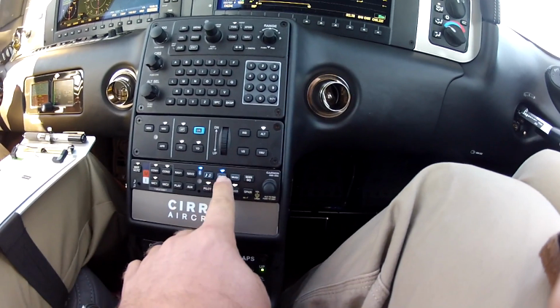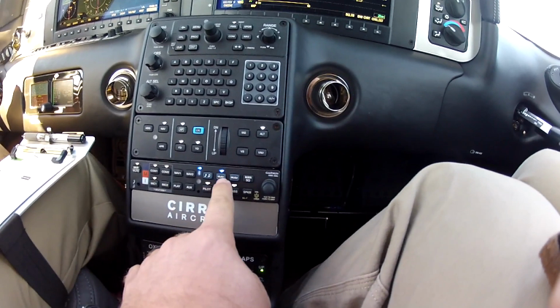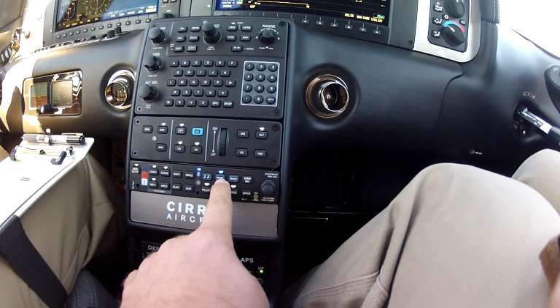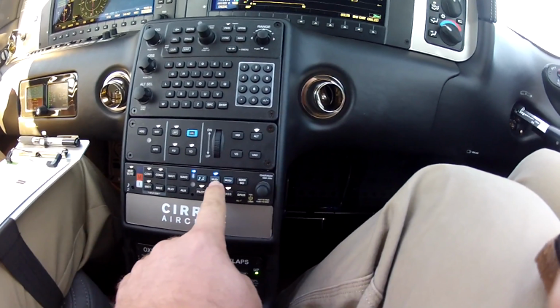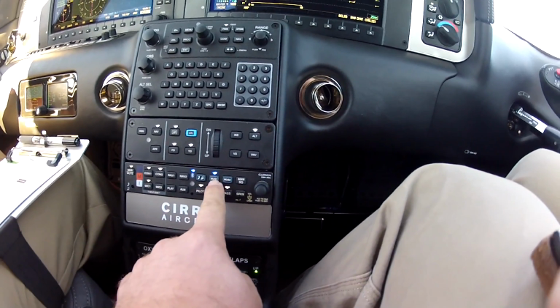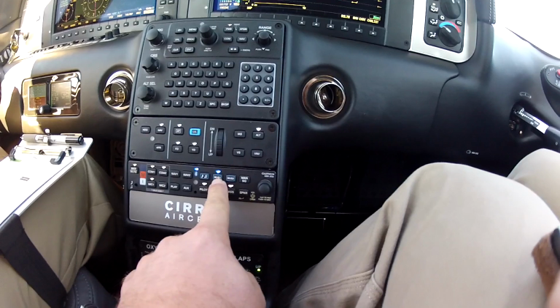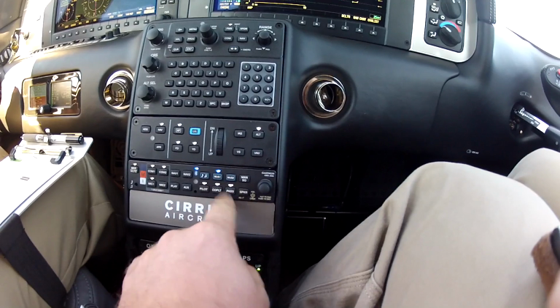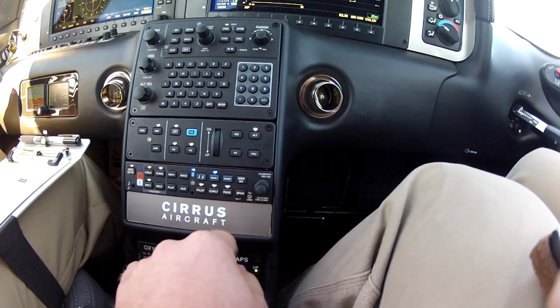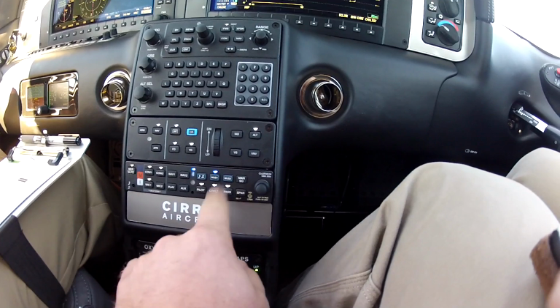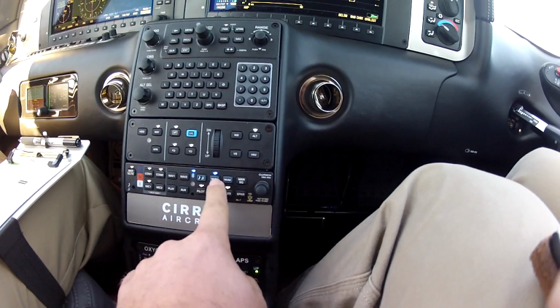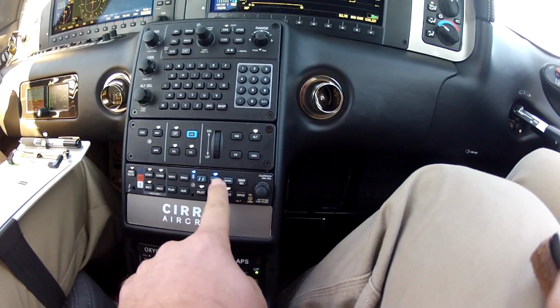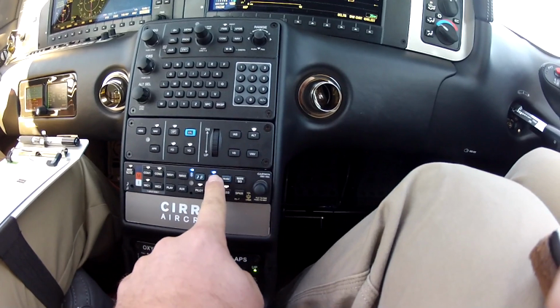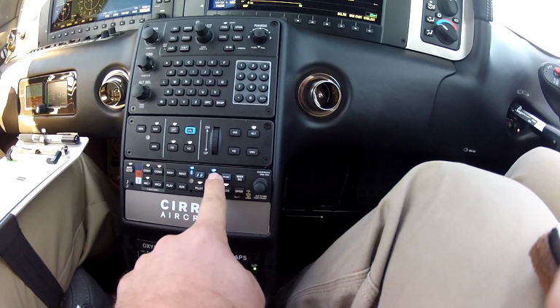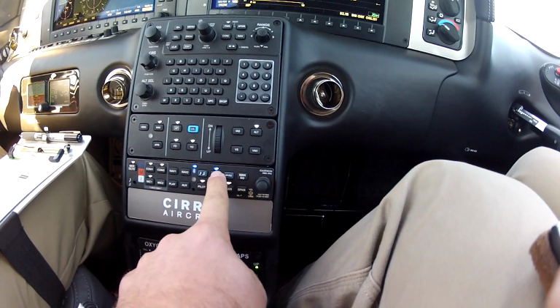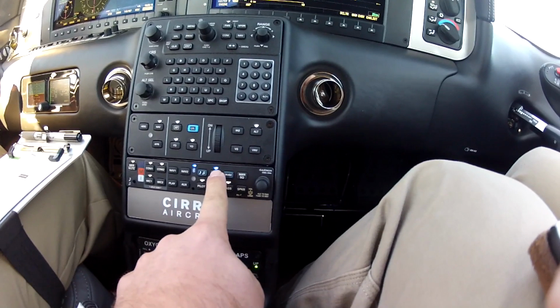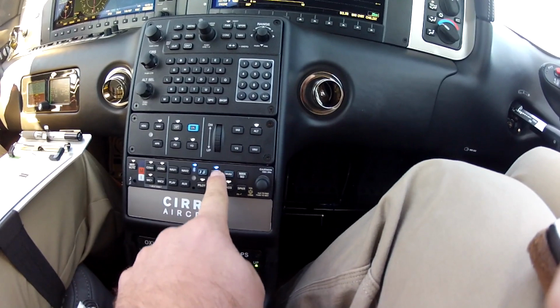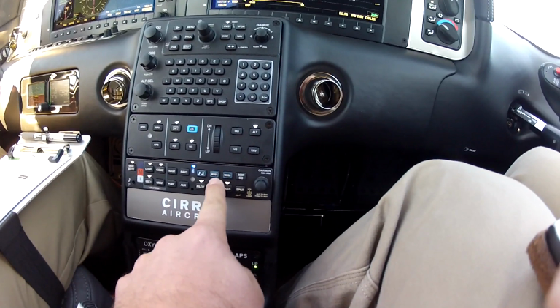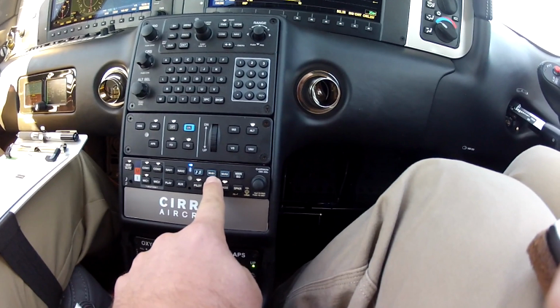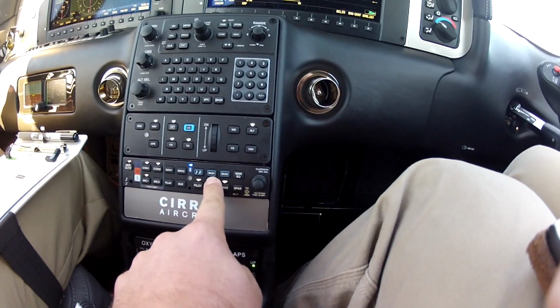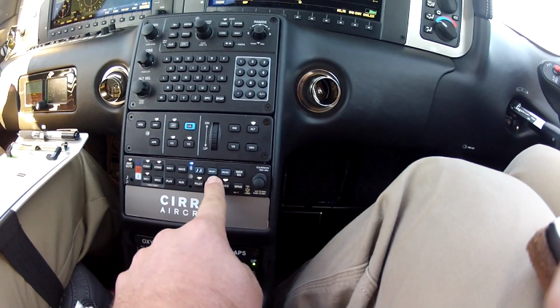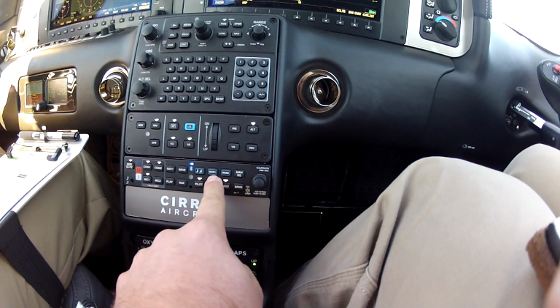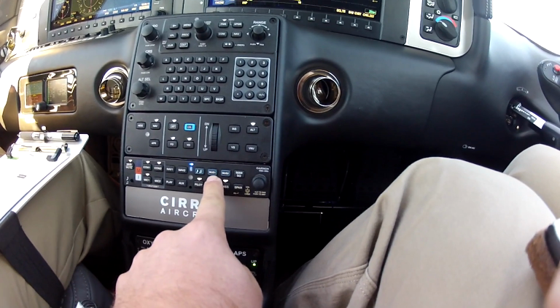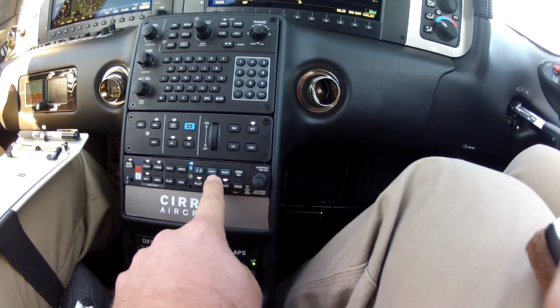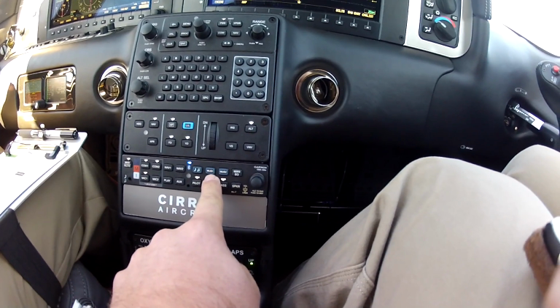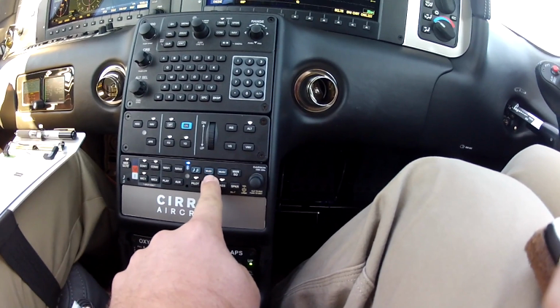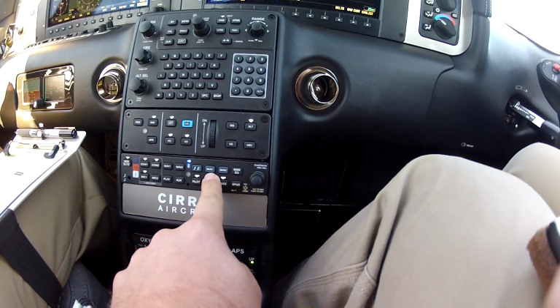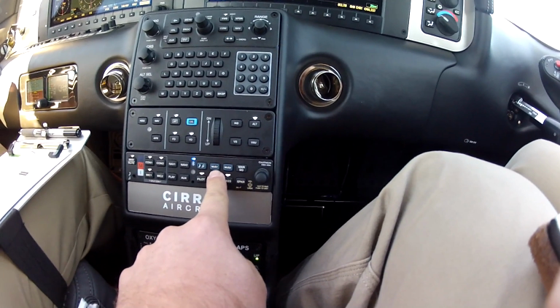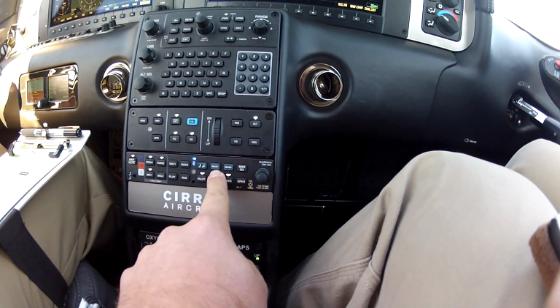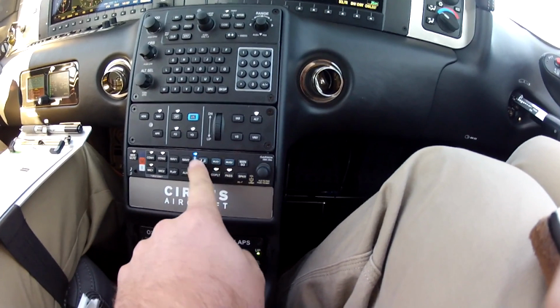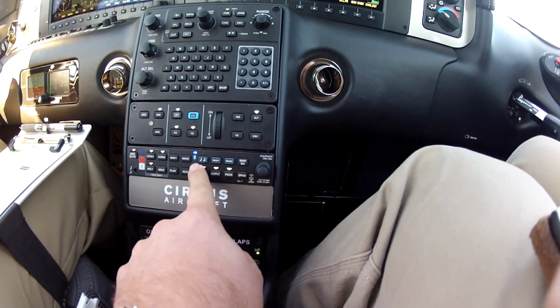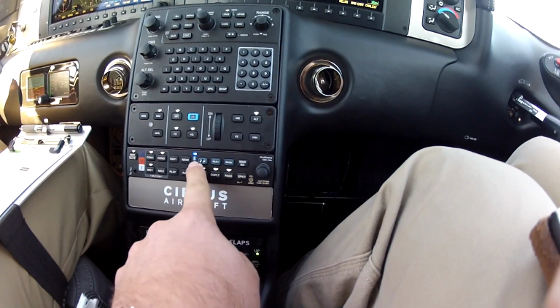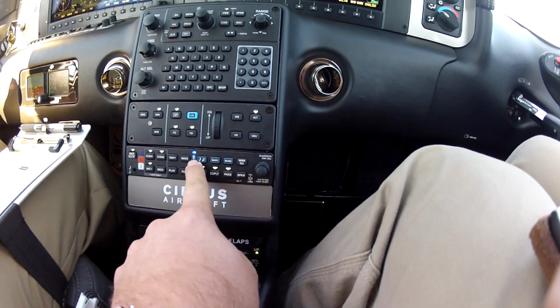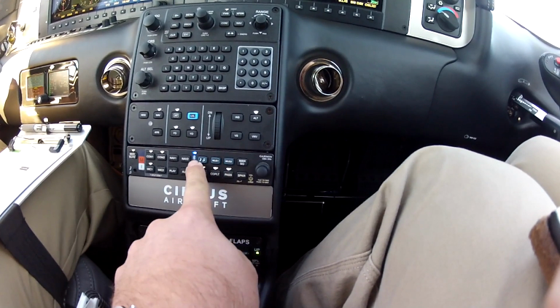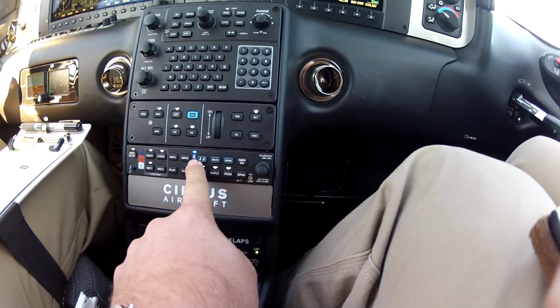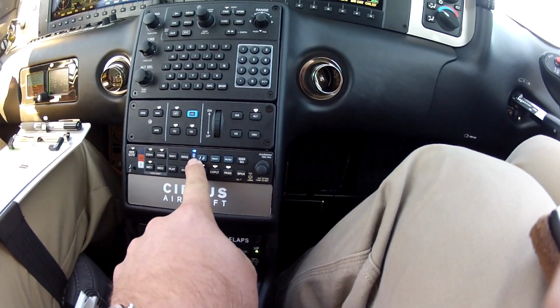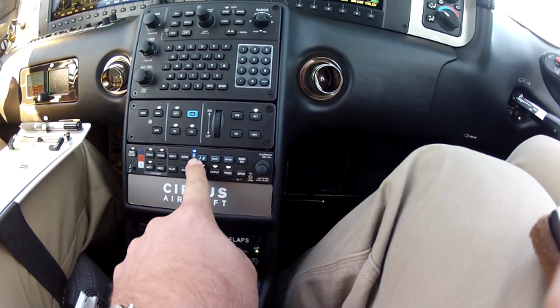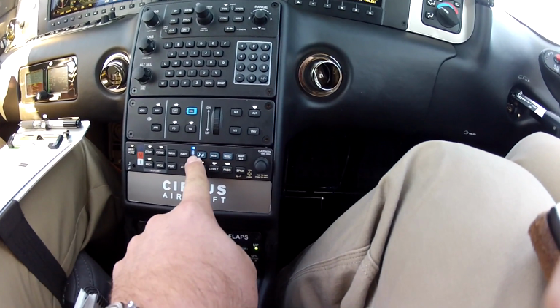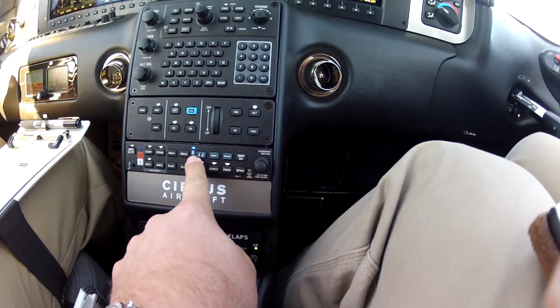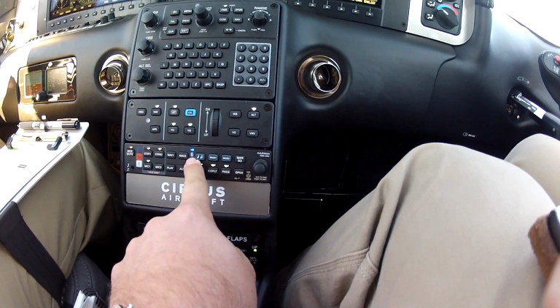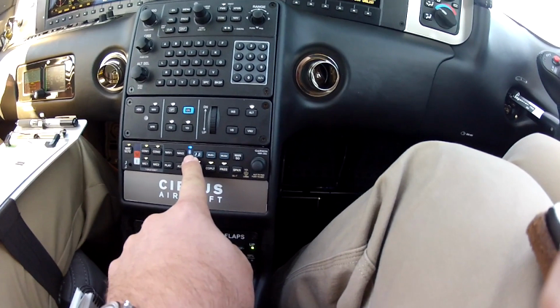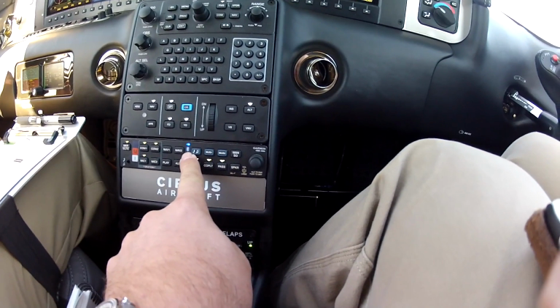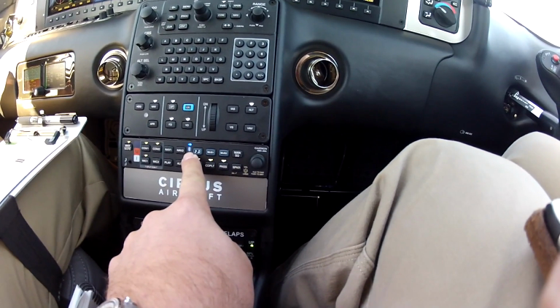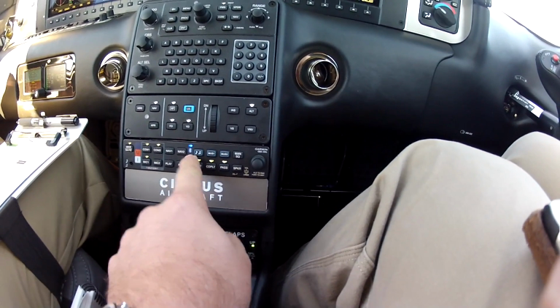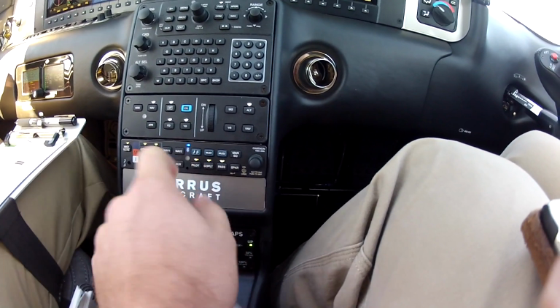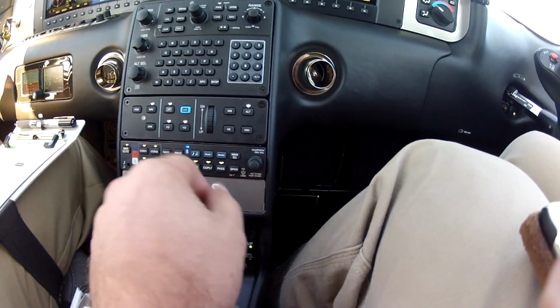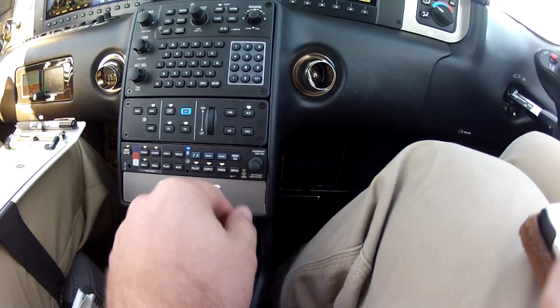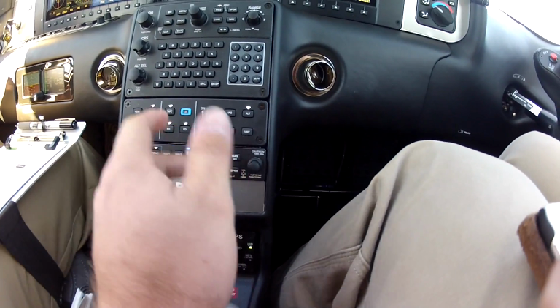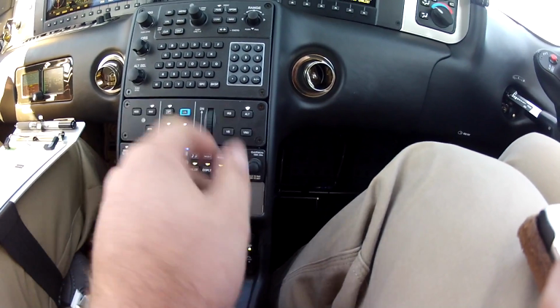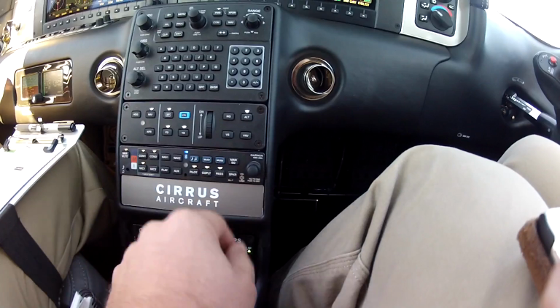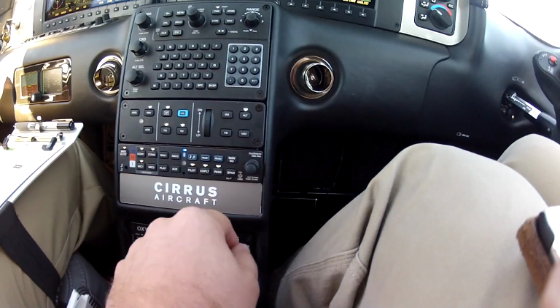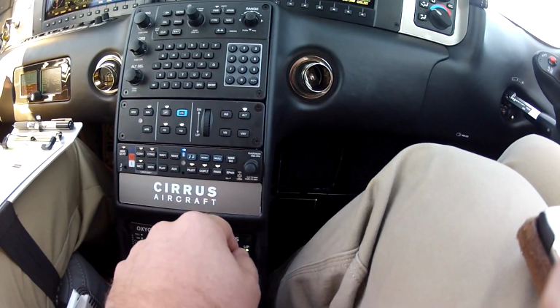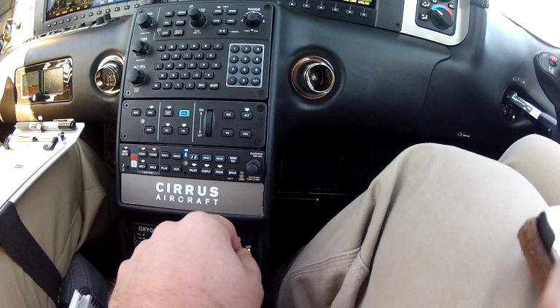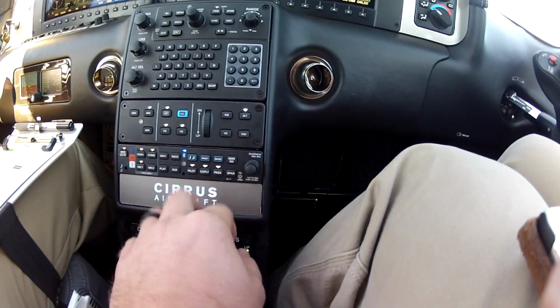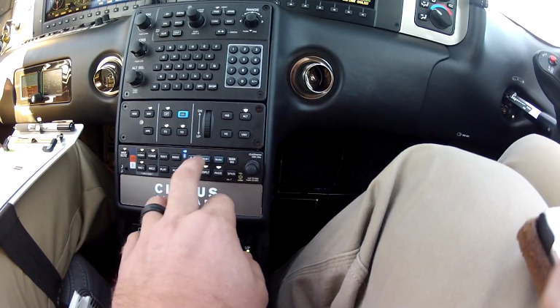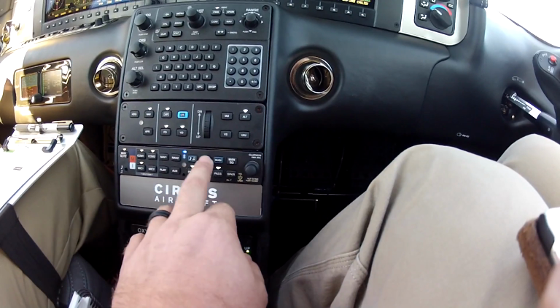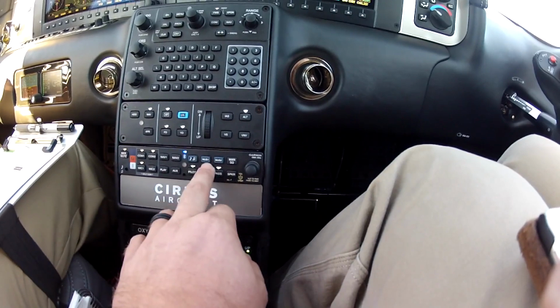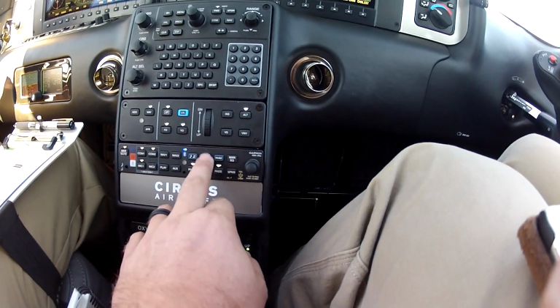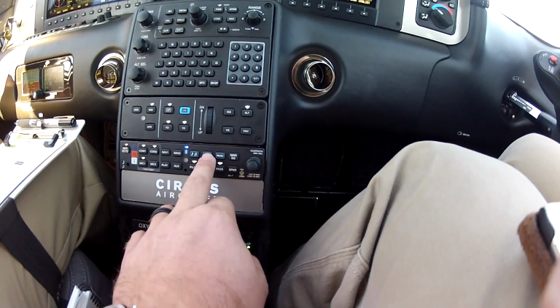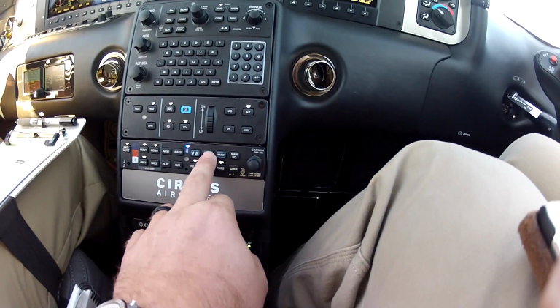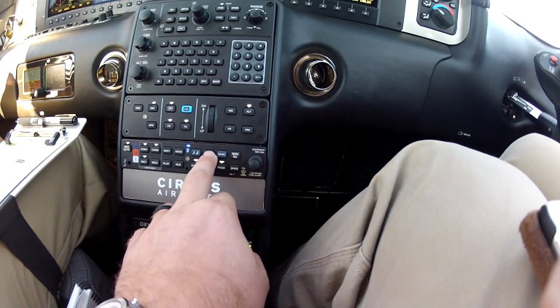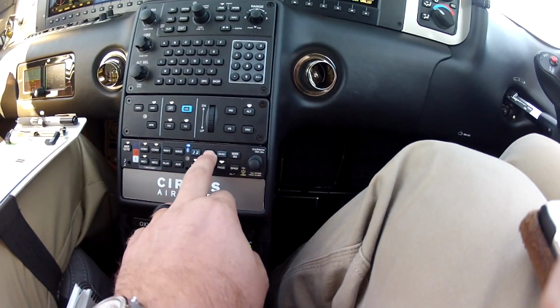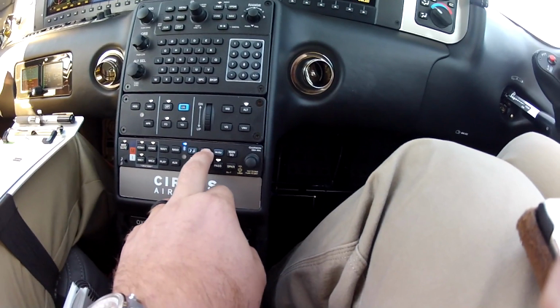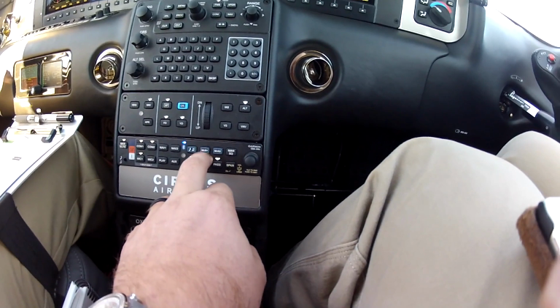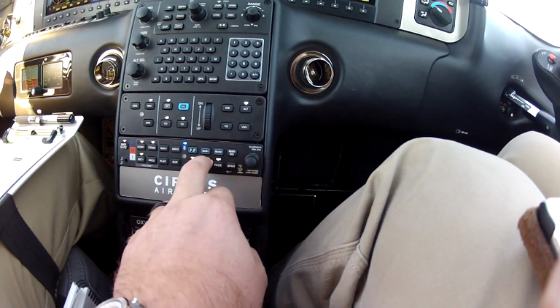It's actually simple to use. You can even turn off the Bluetooth and it'll still stay paired. So let's say you're trying to talk to ATC or something — I'll turn that off.